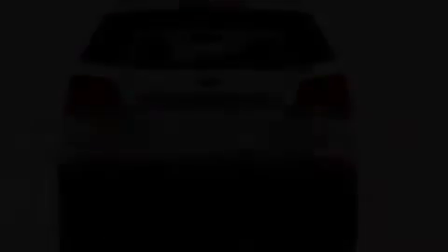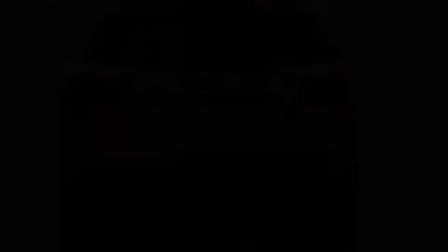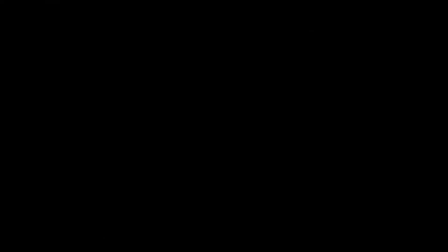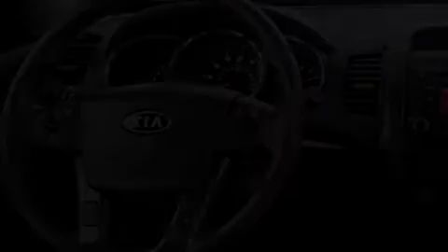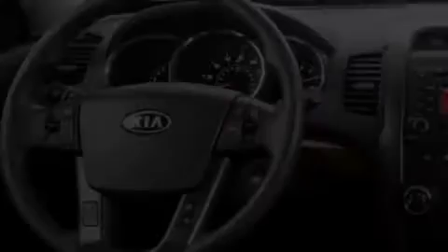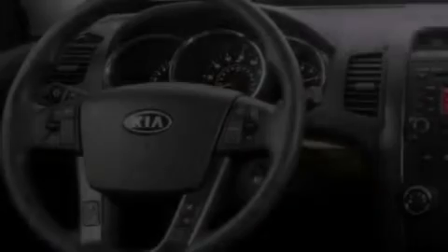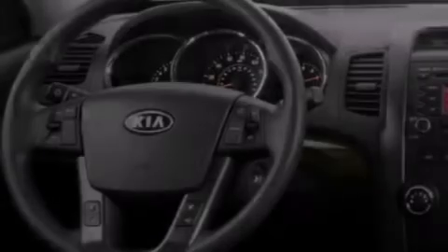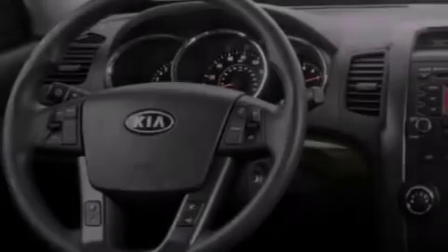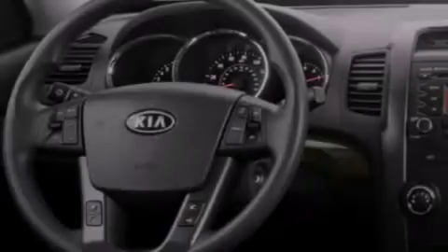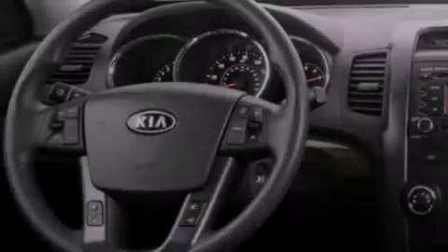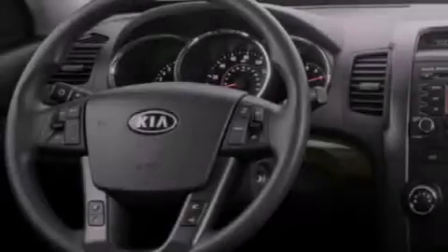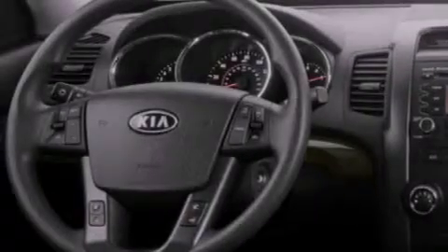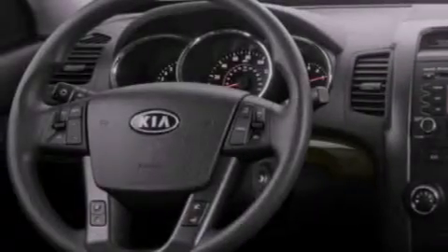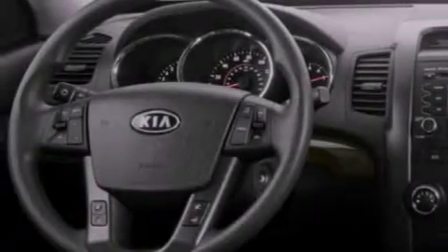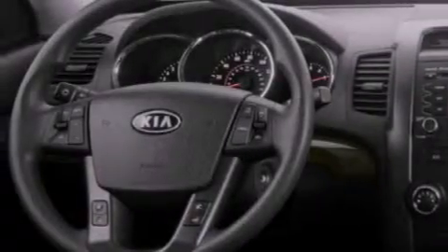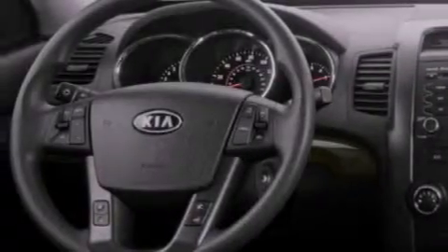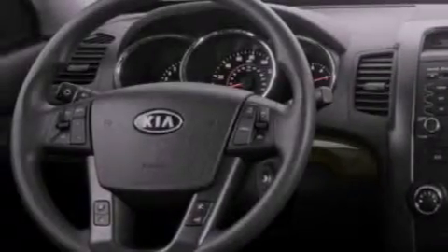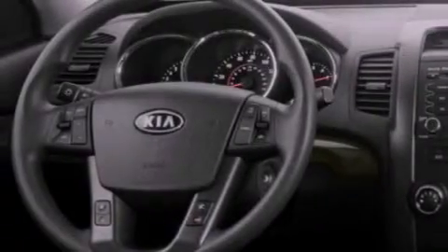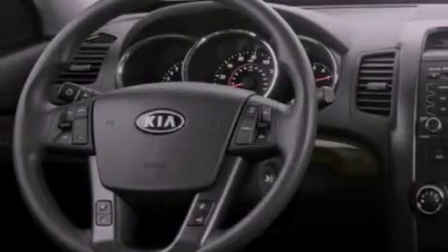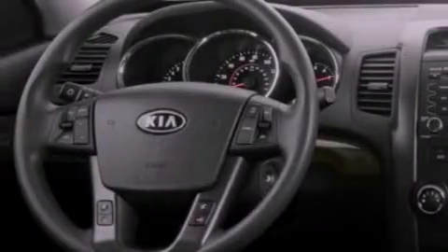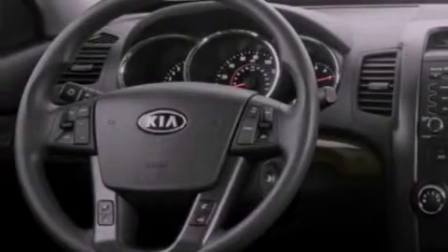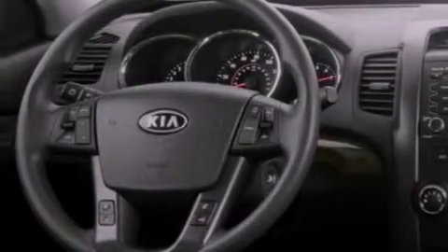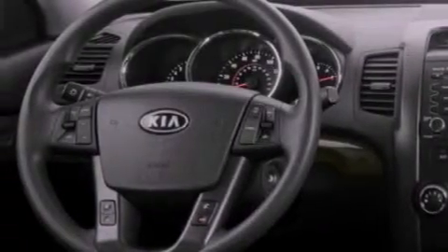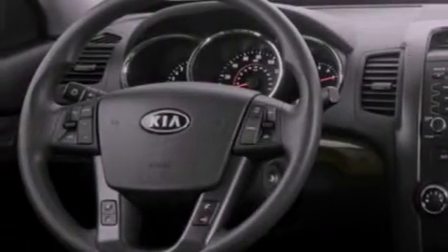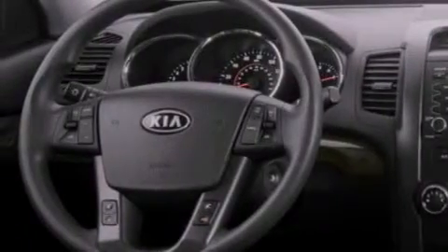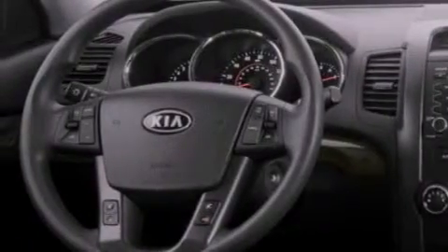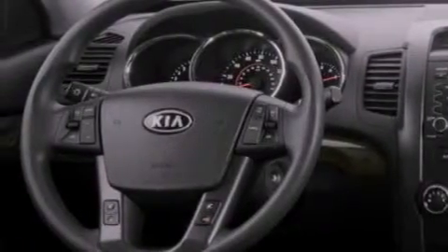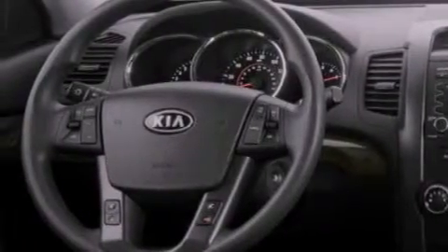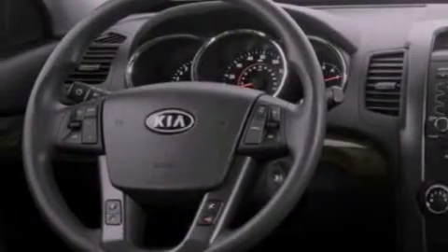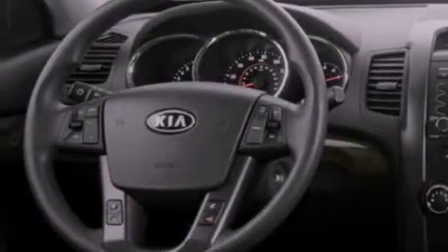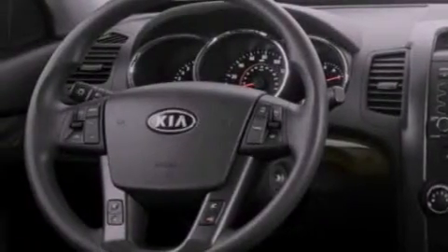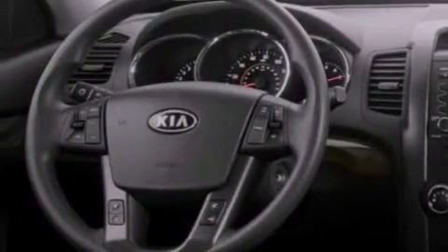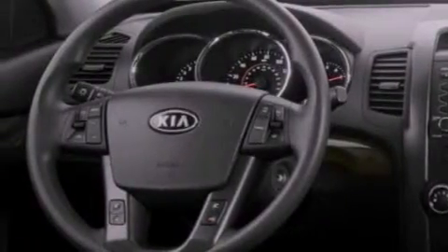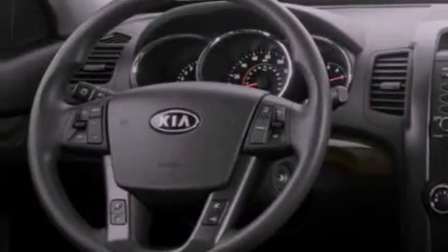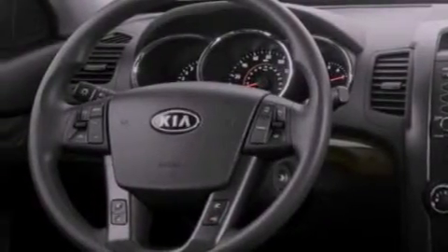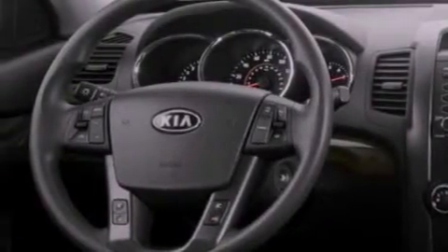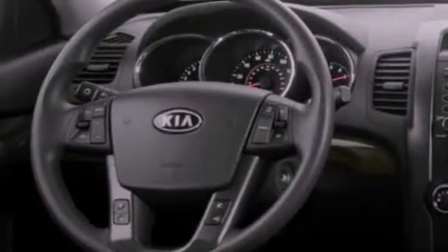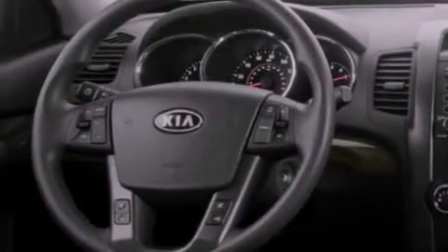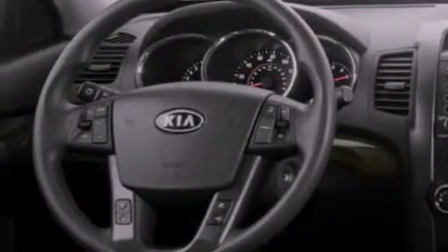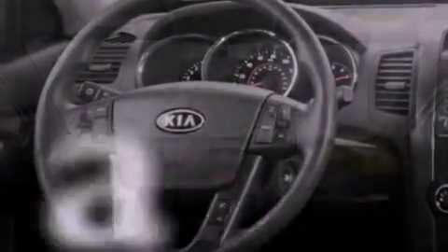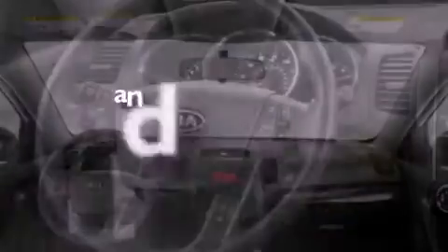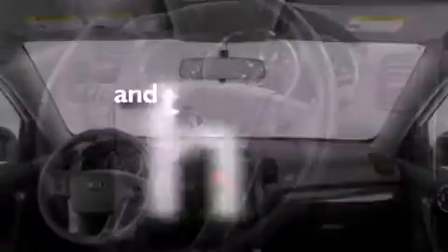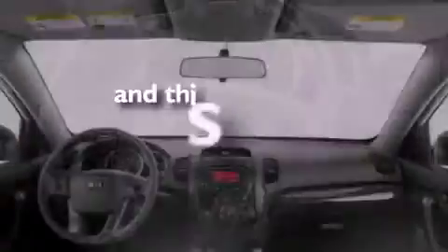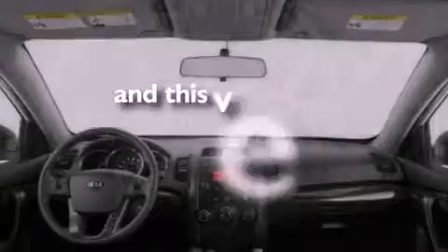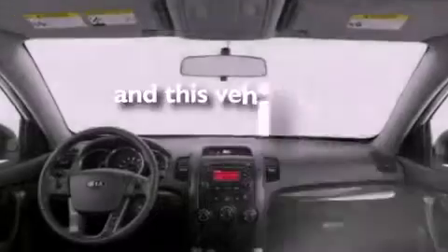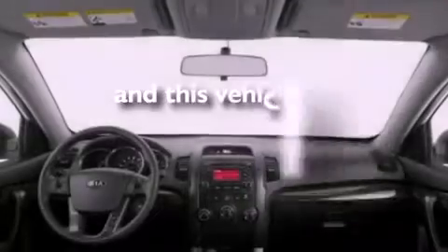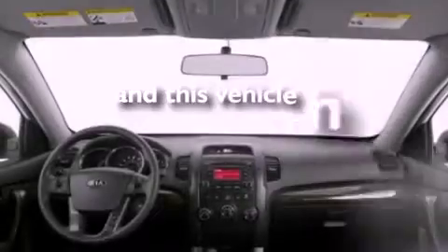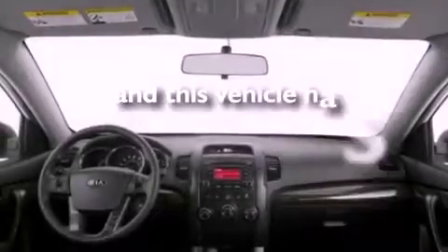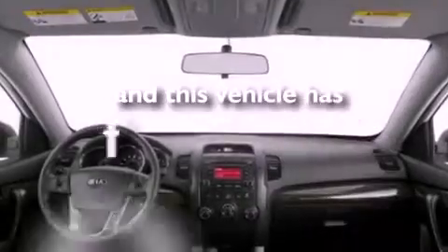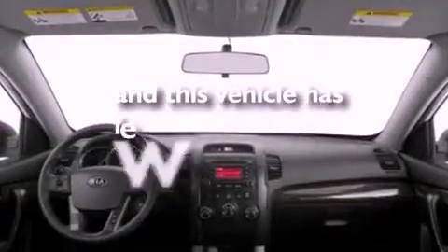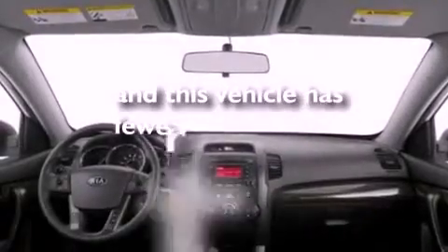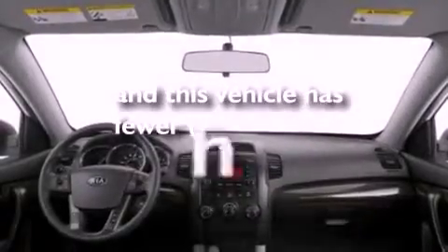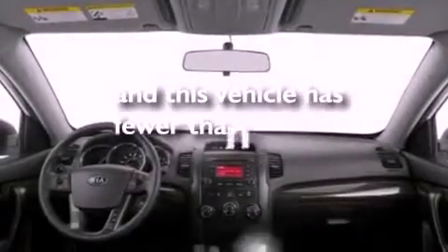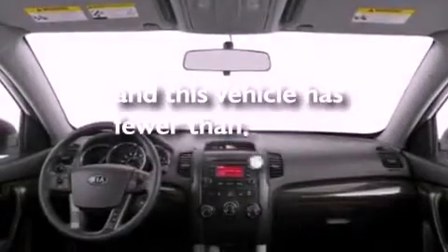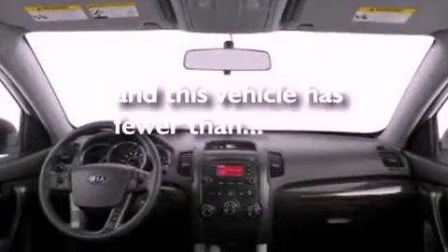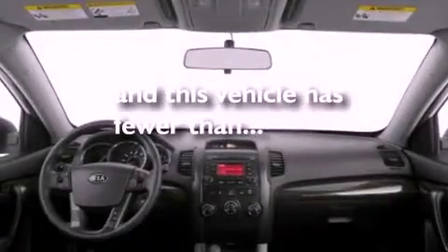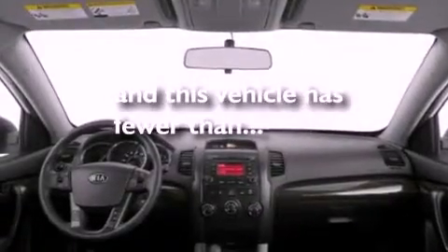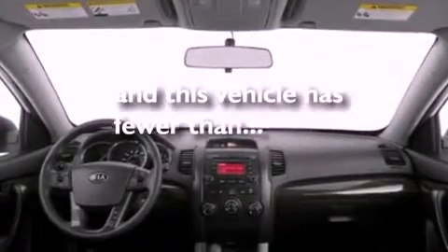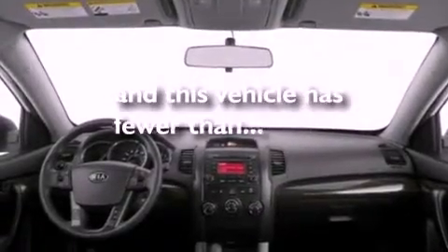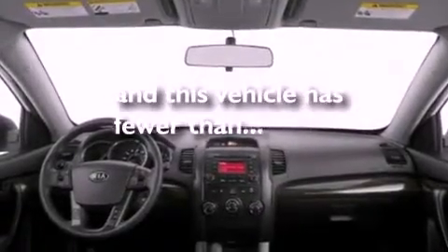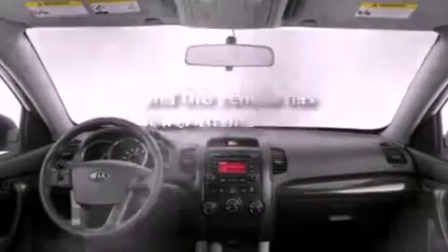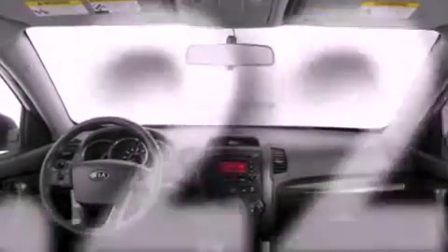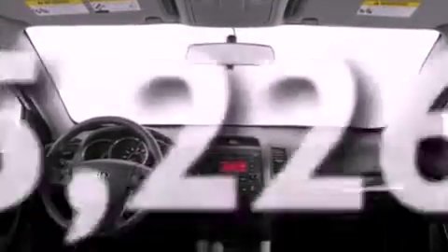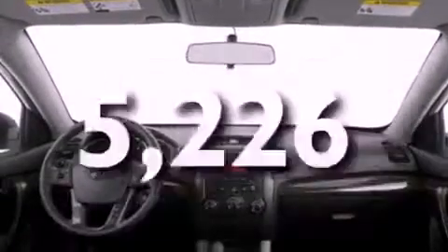Also included are an anti-lock braking system, side curtain airbags, and this vehicle has fewer than 6,000 miles on the odometer.